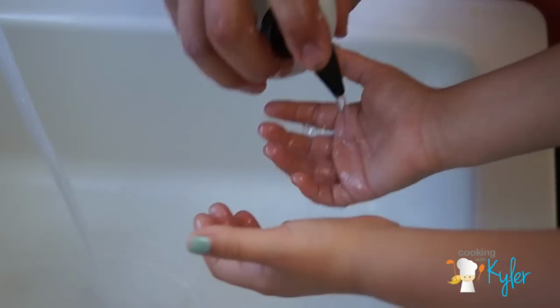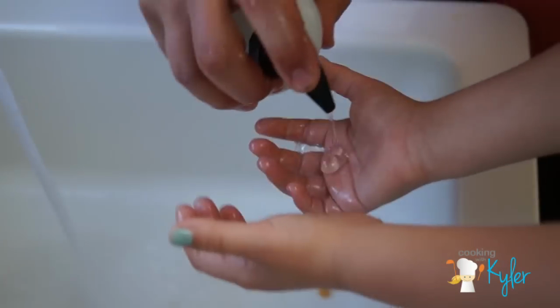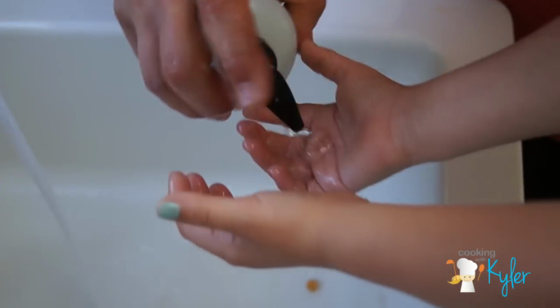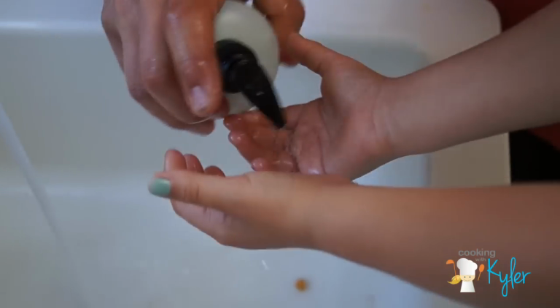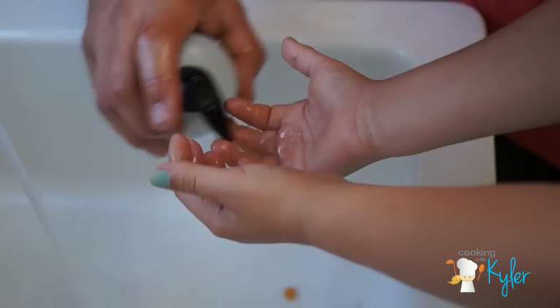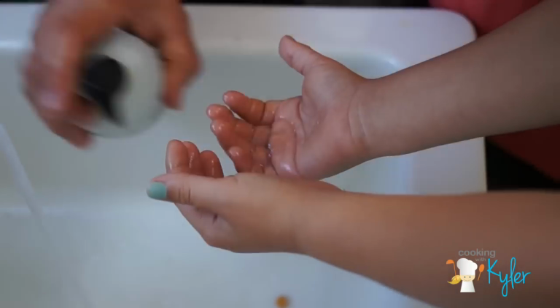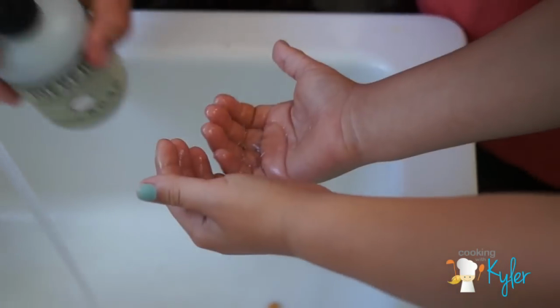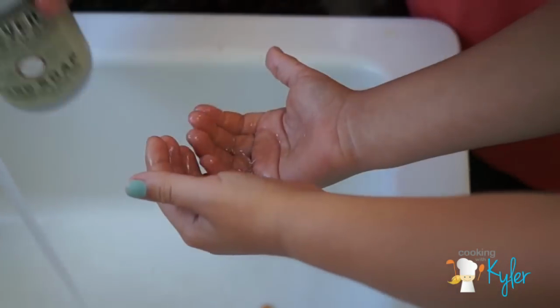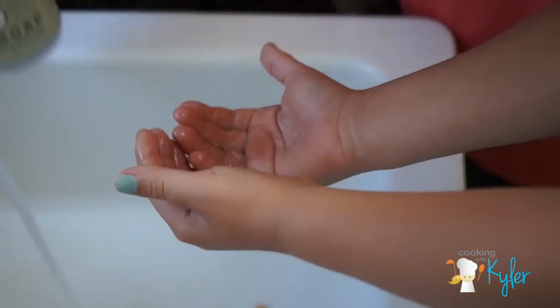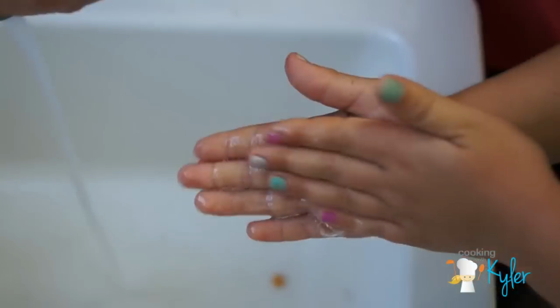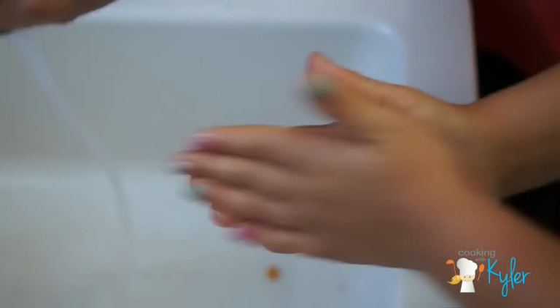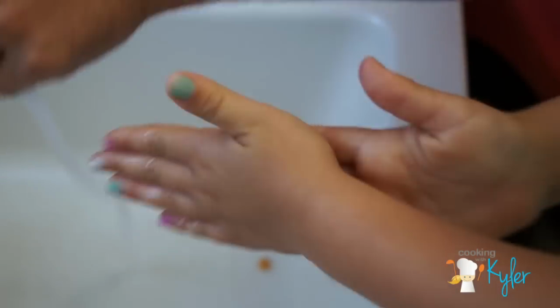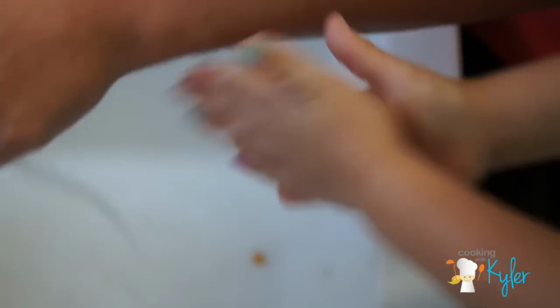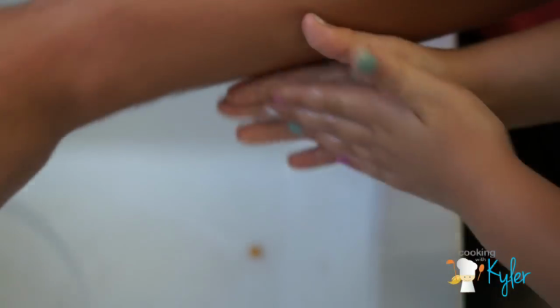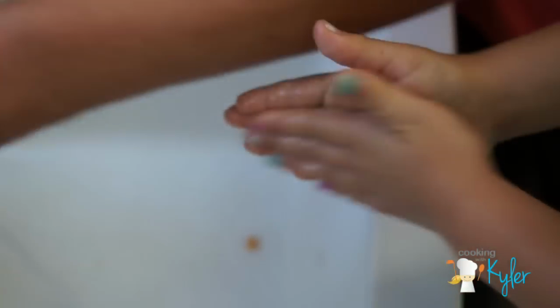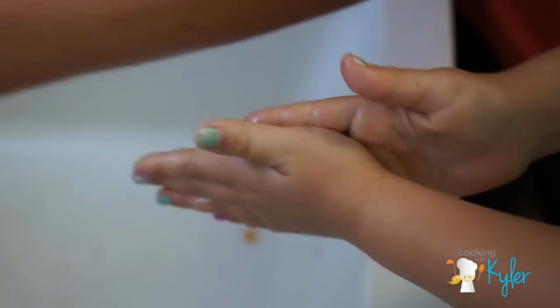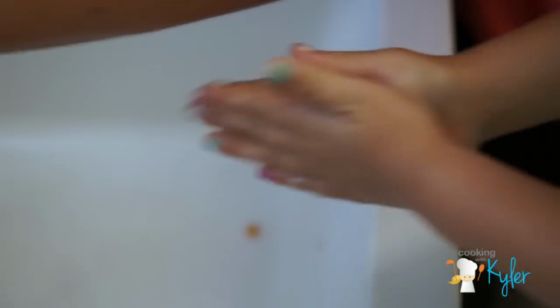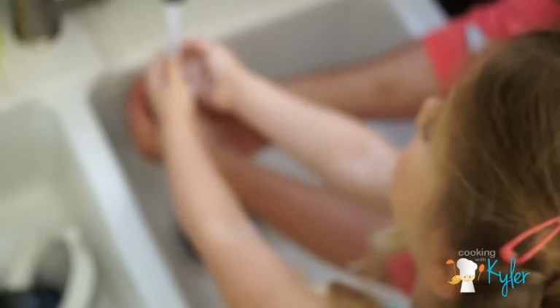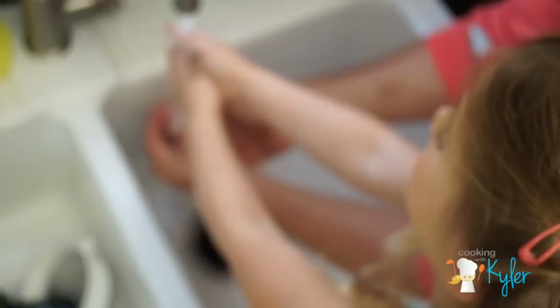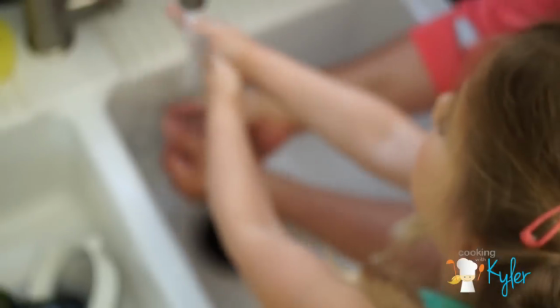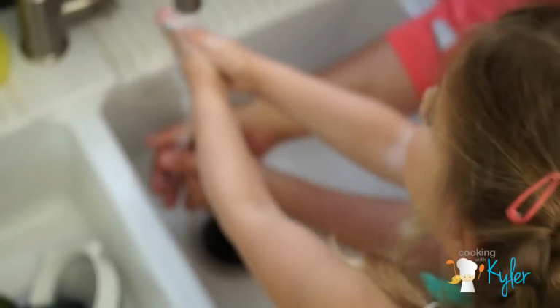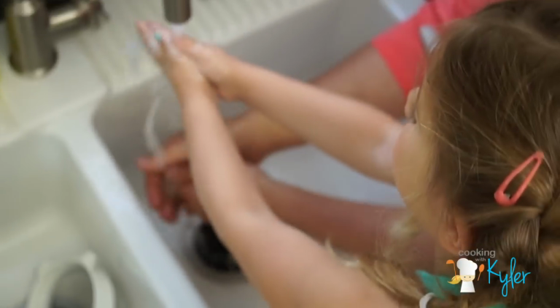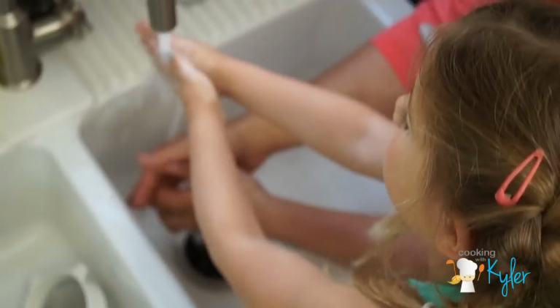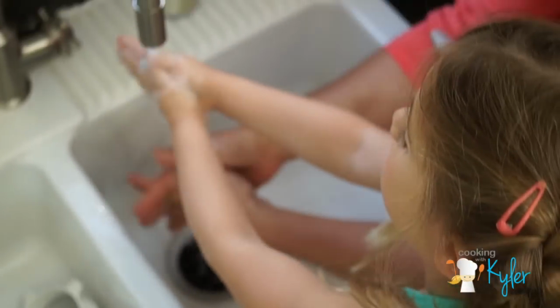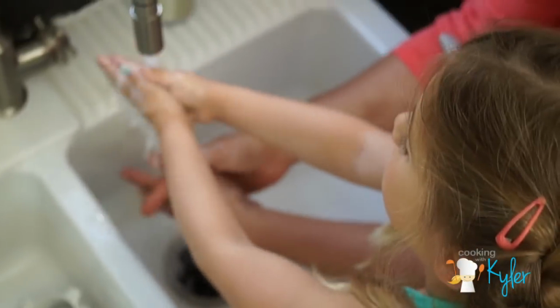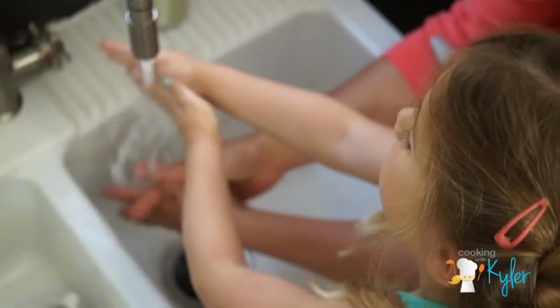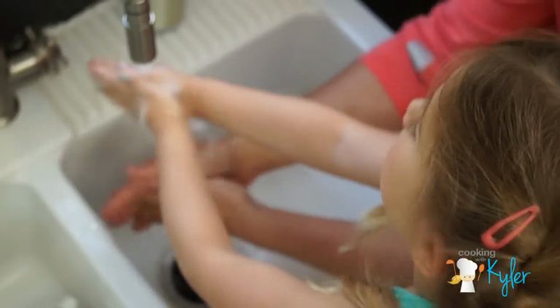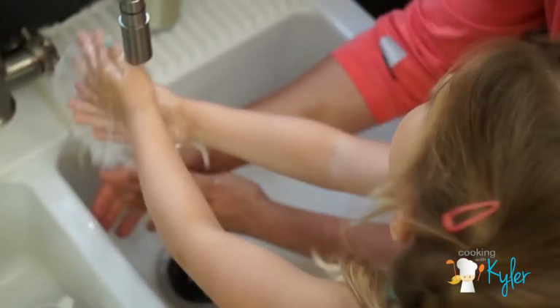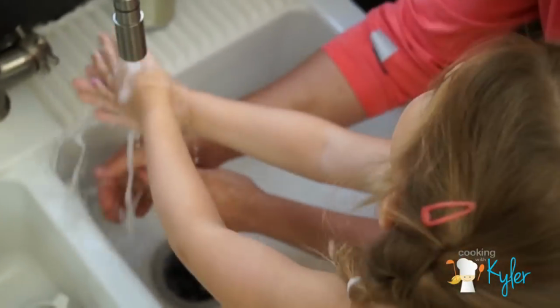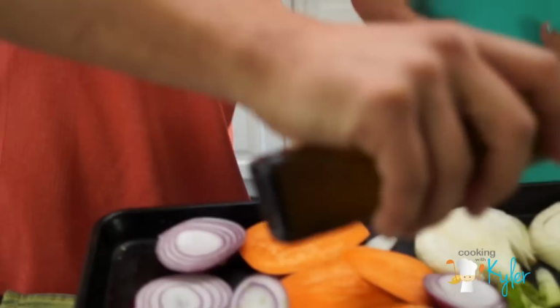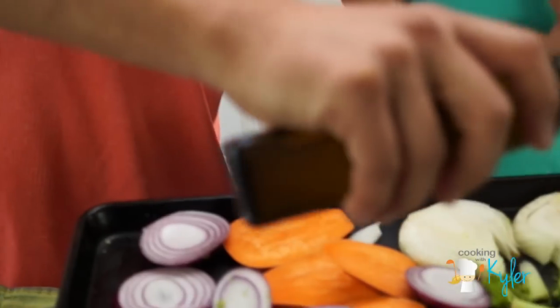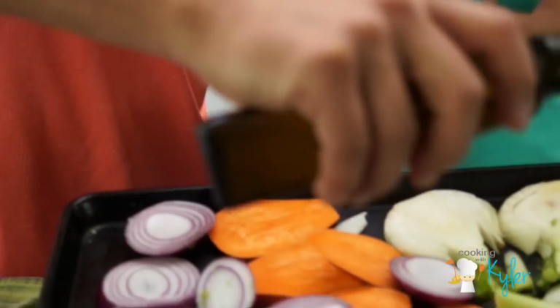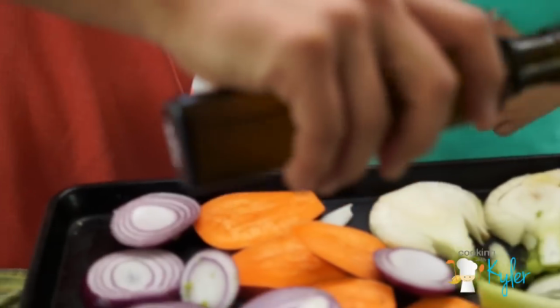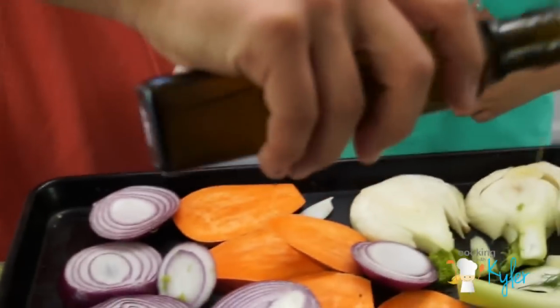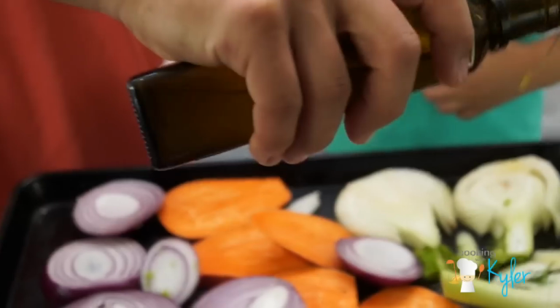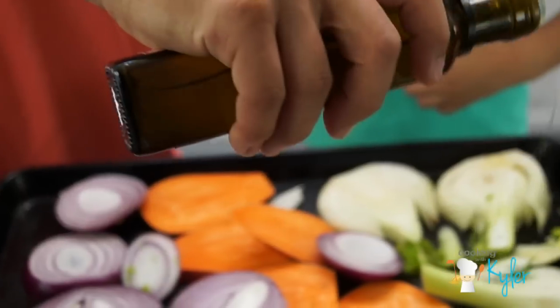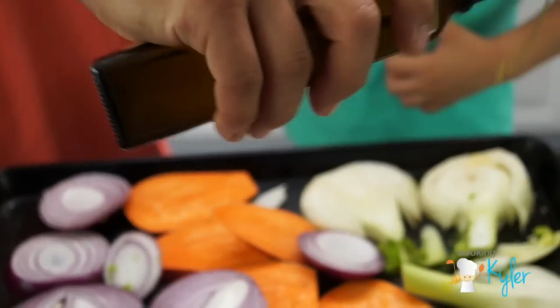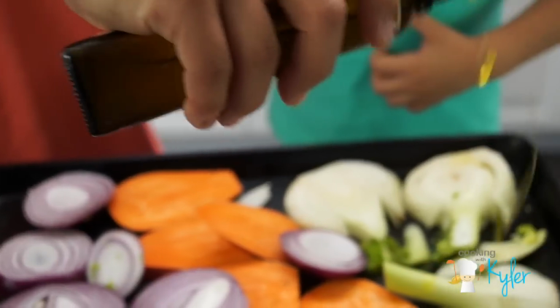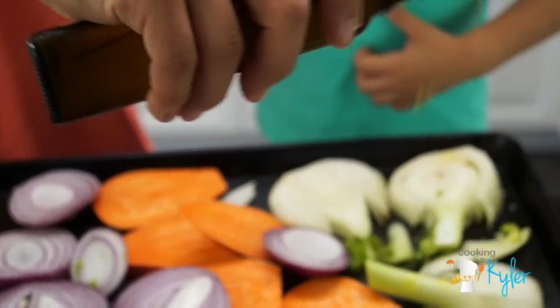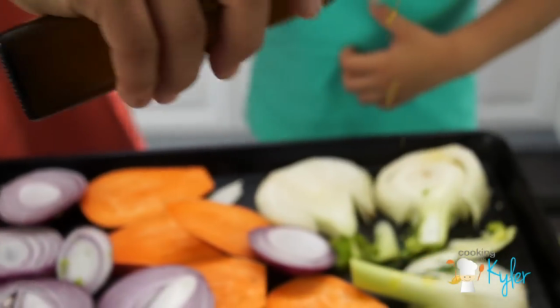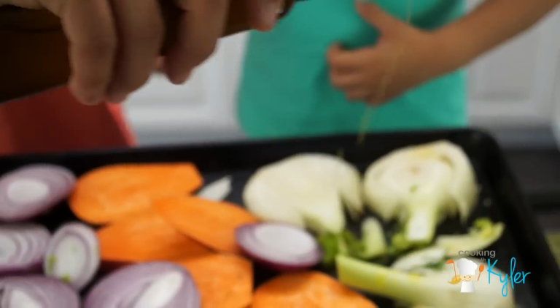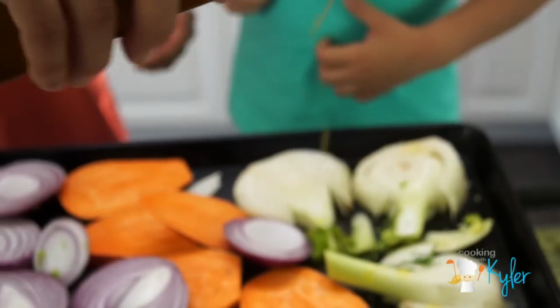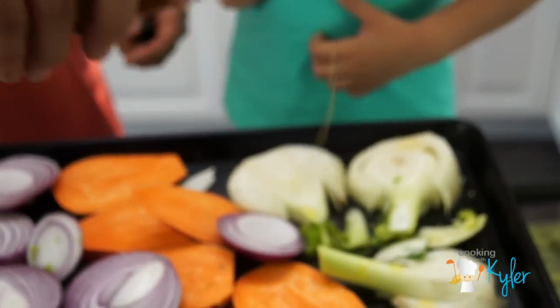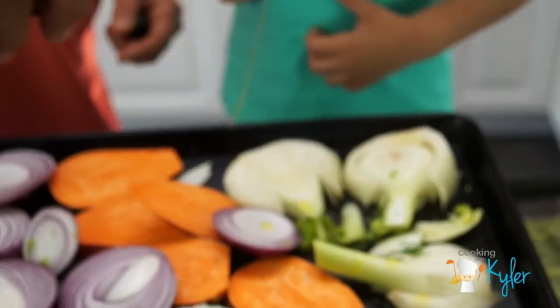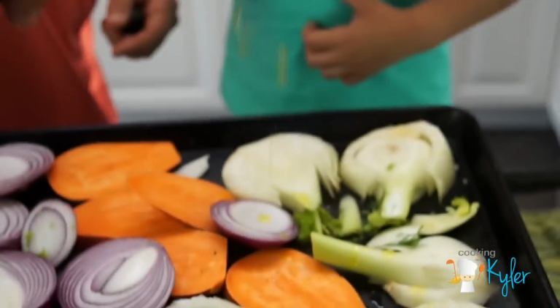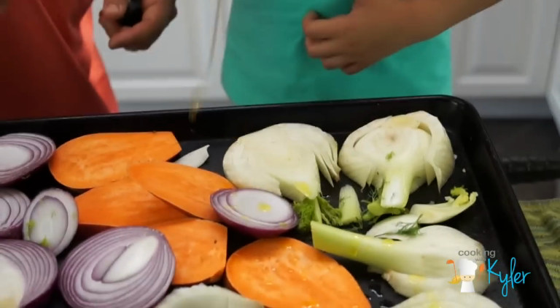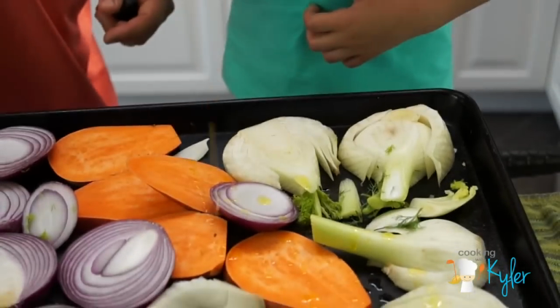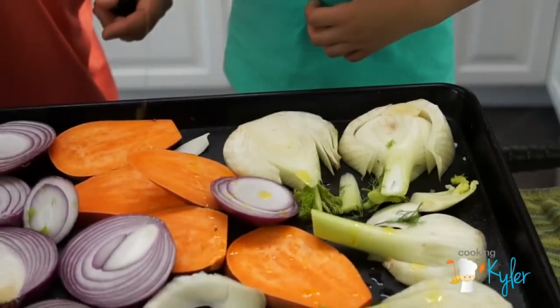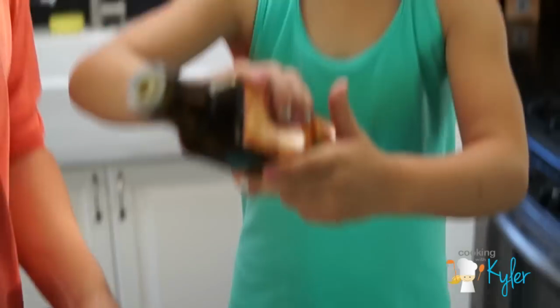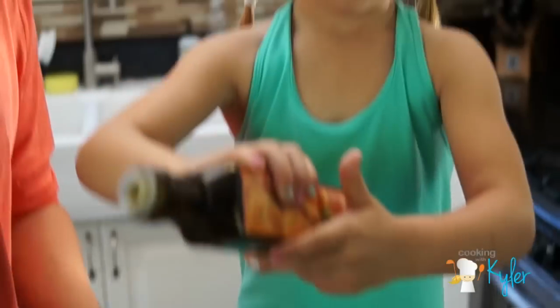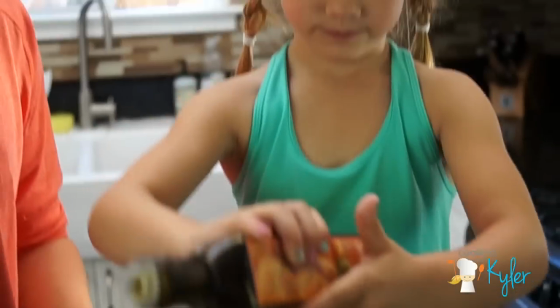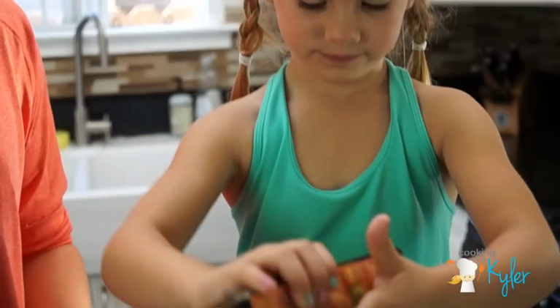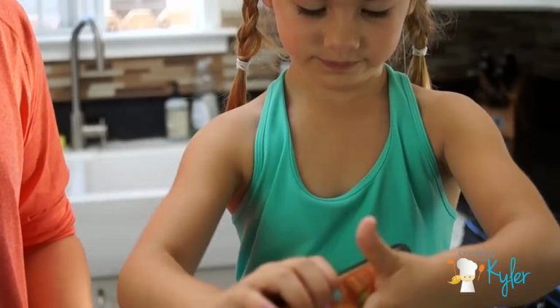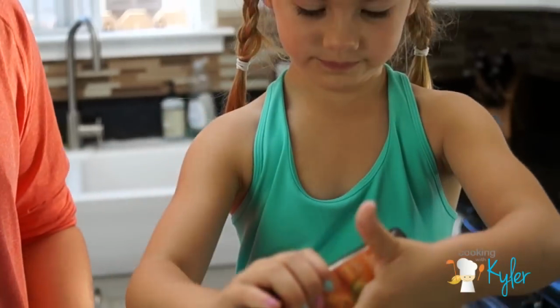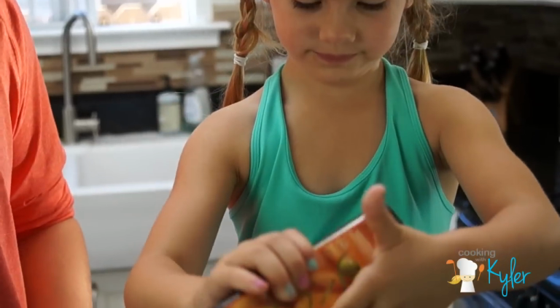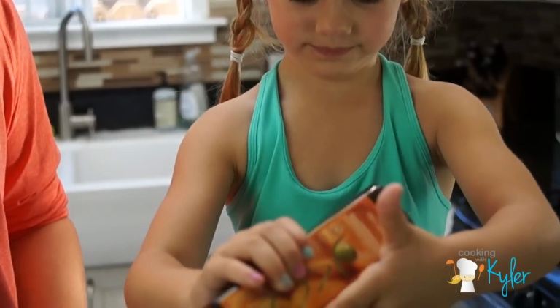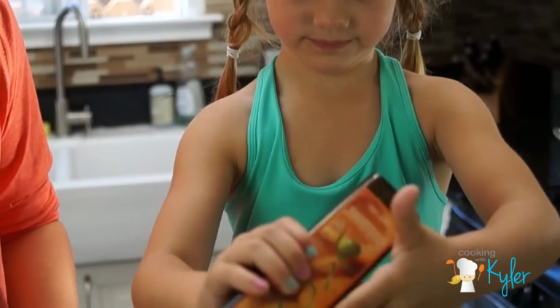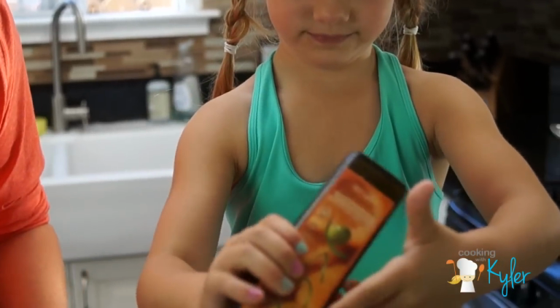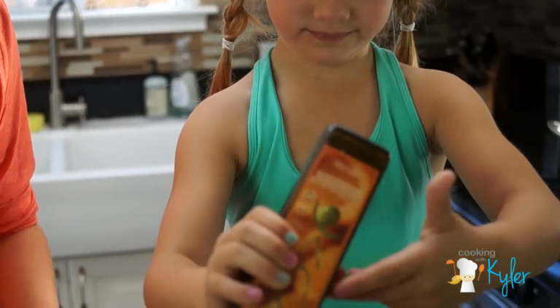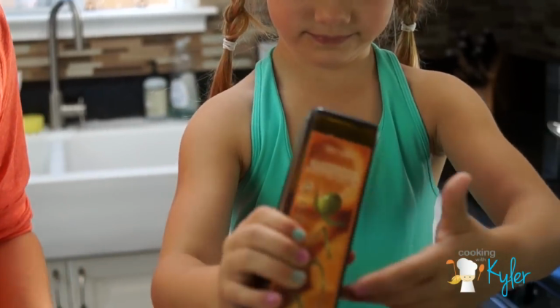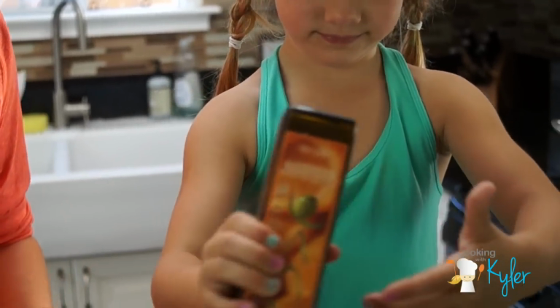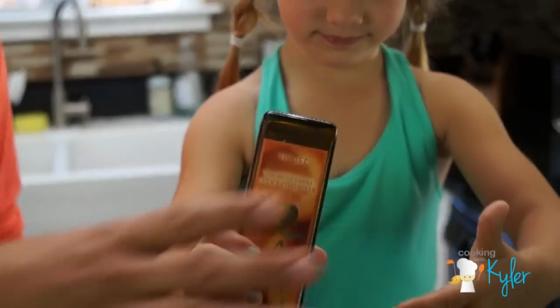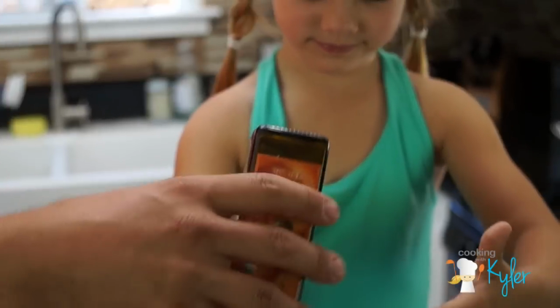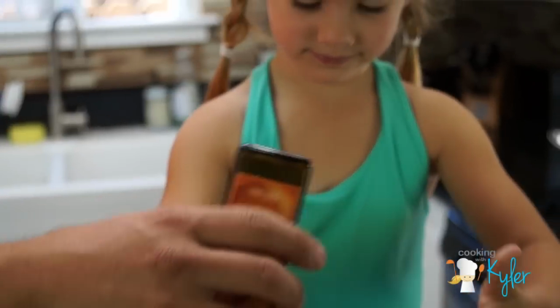Put it right into your hand. Pretend it's pixie dust — just give it a little bit of a shake.